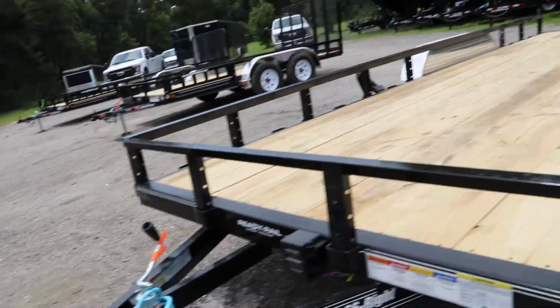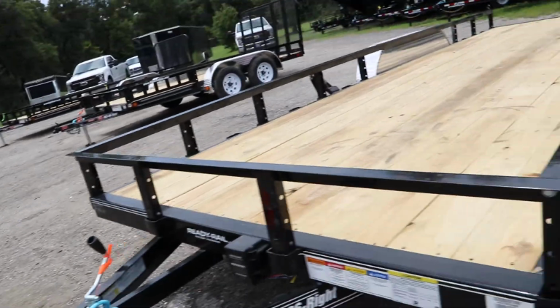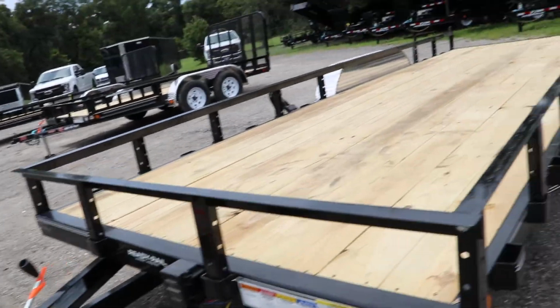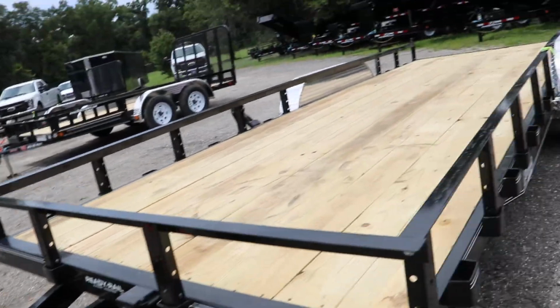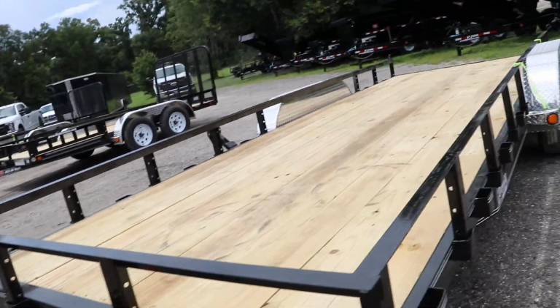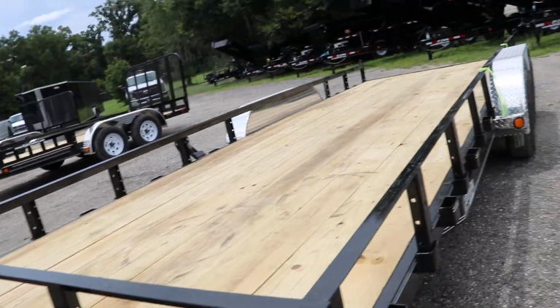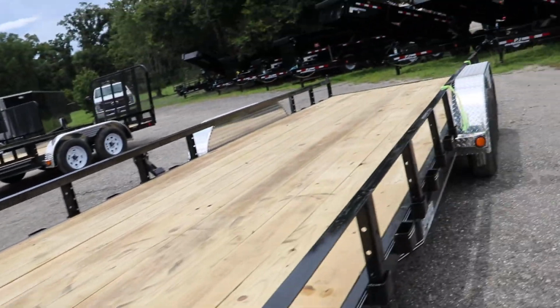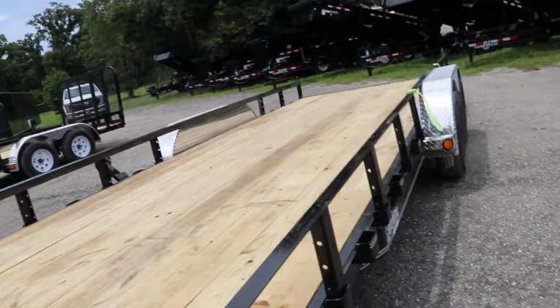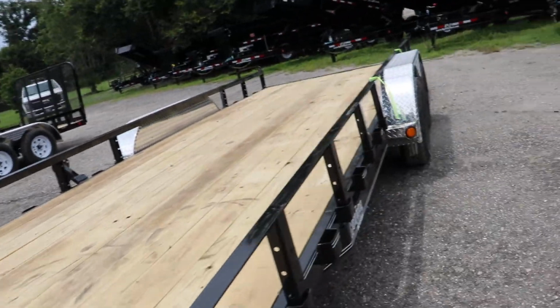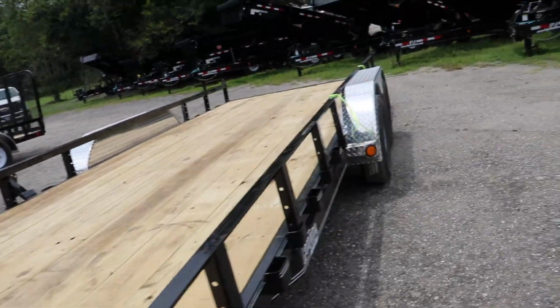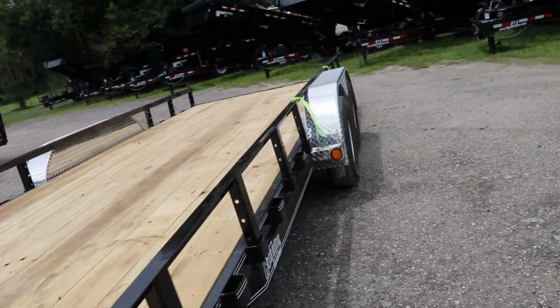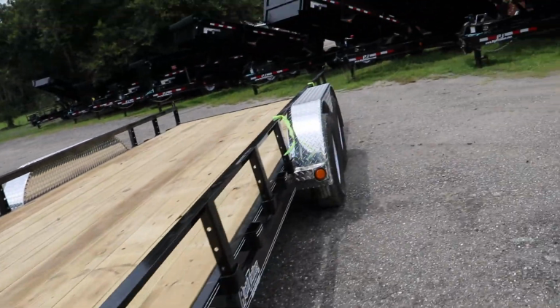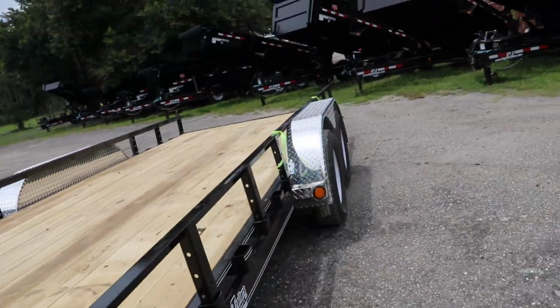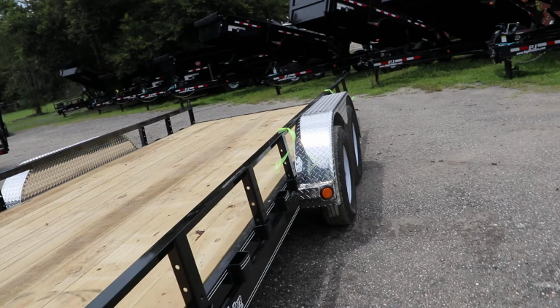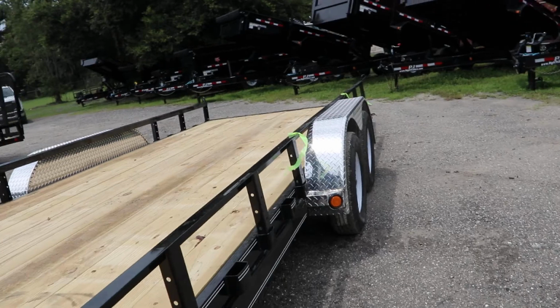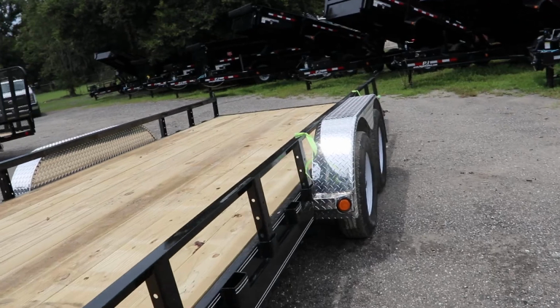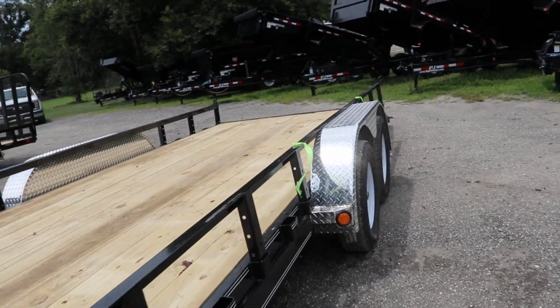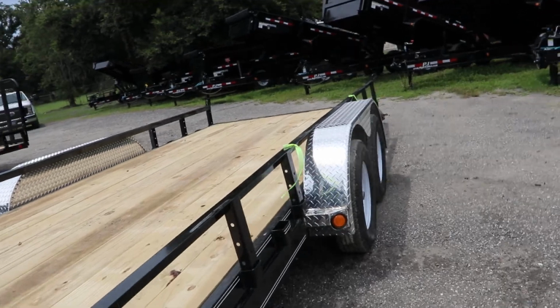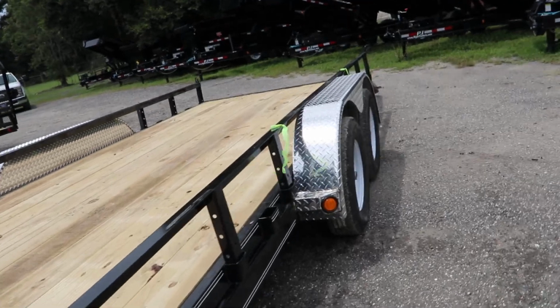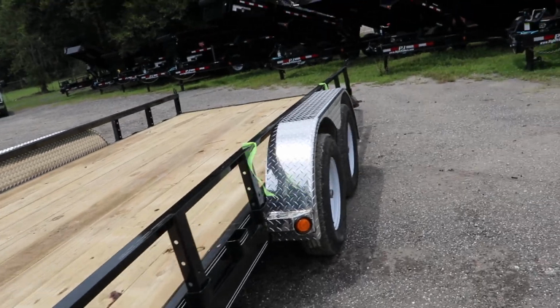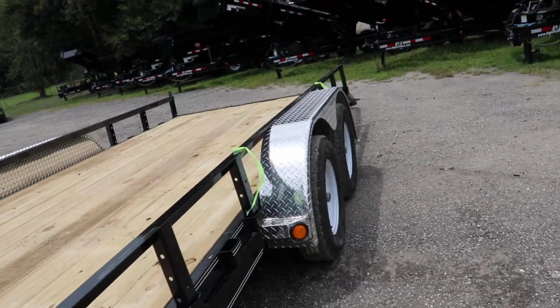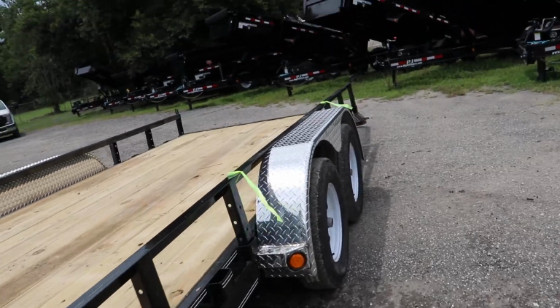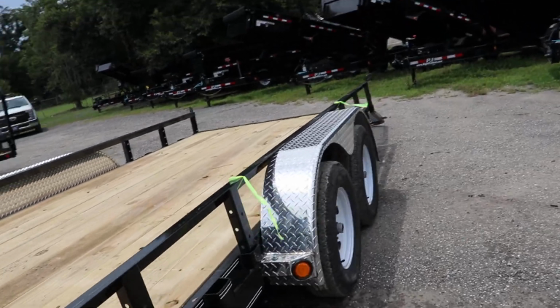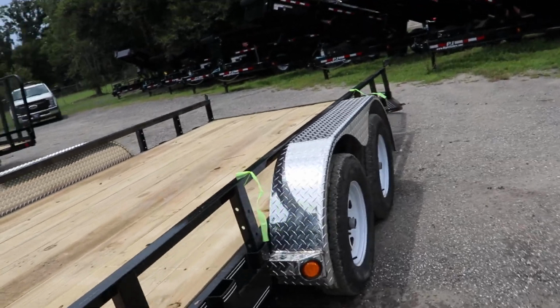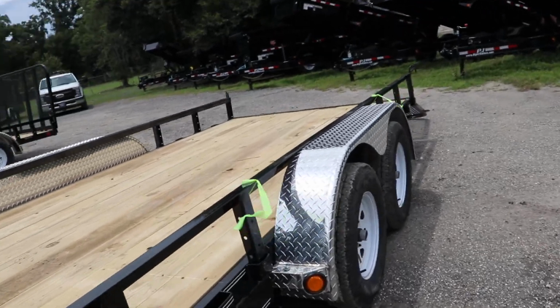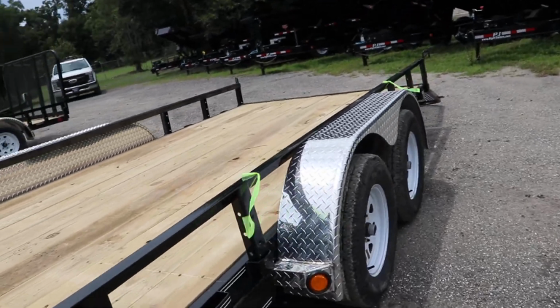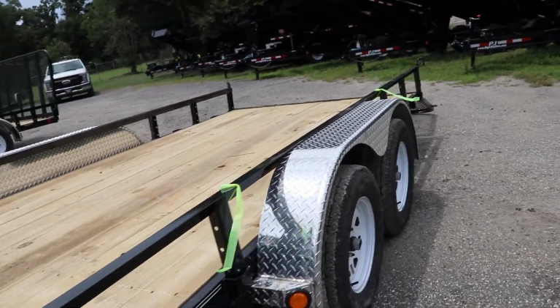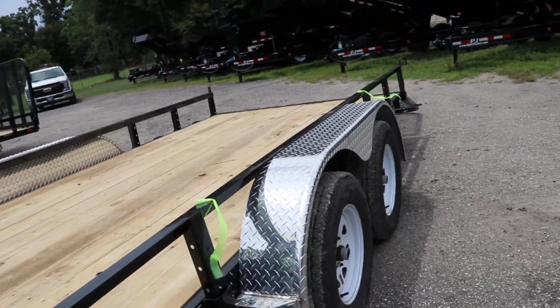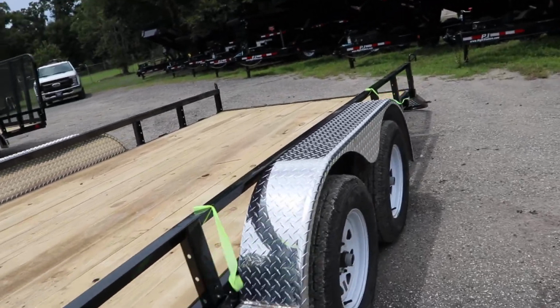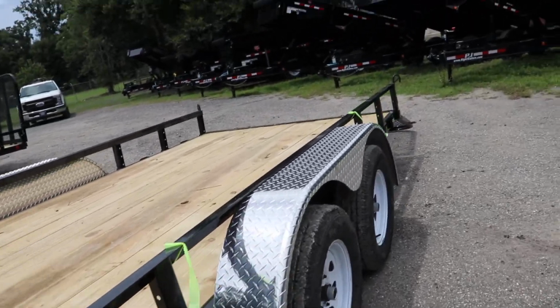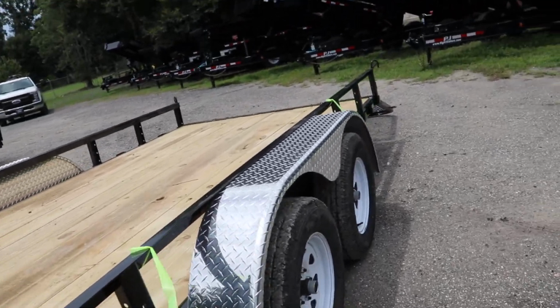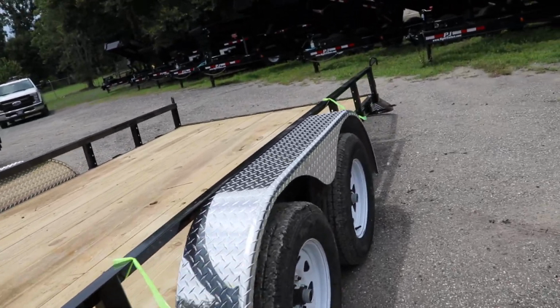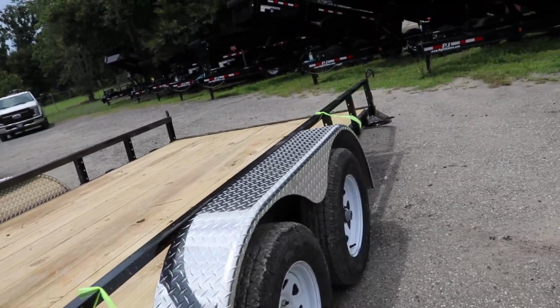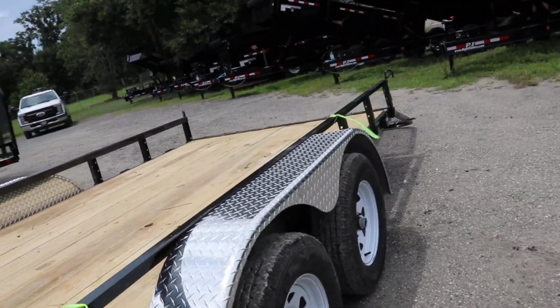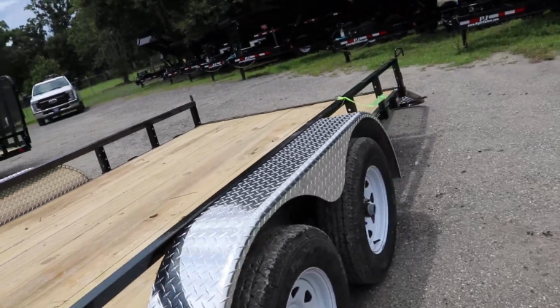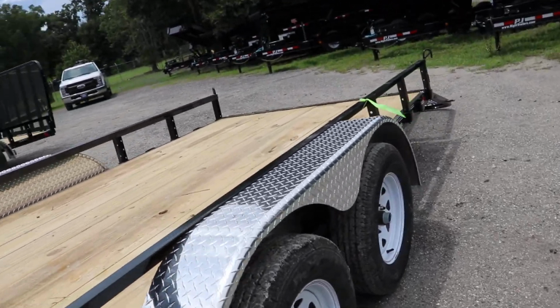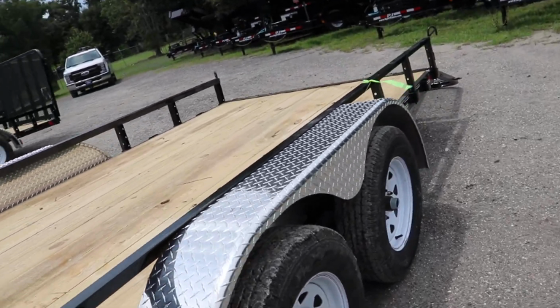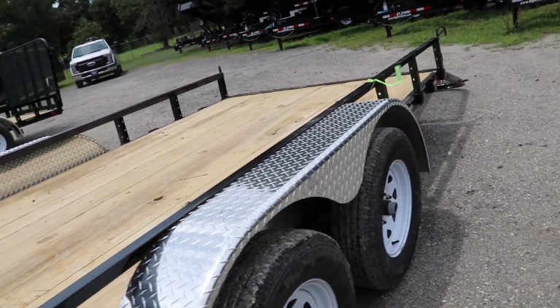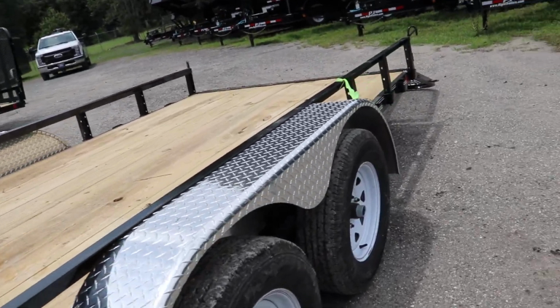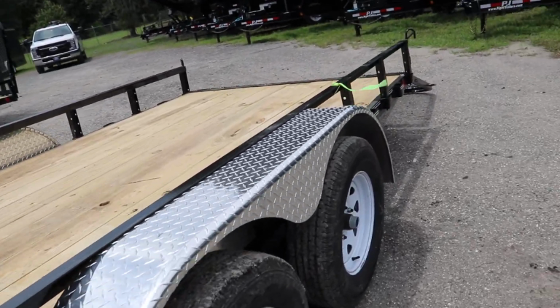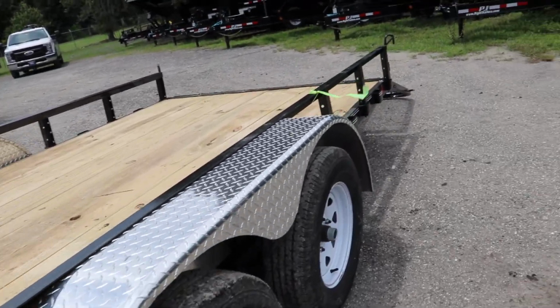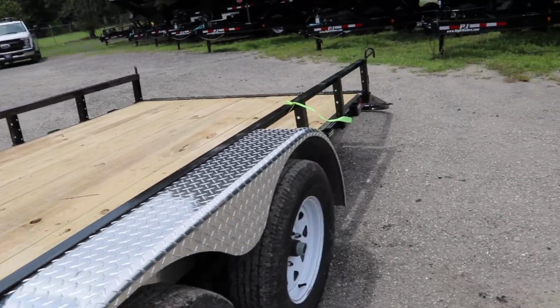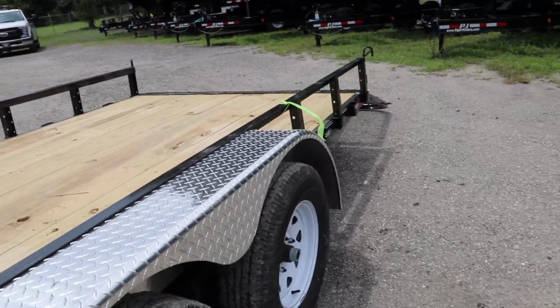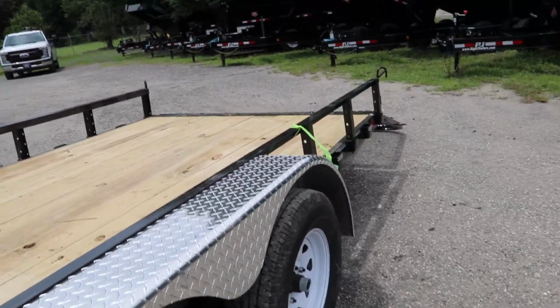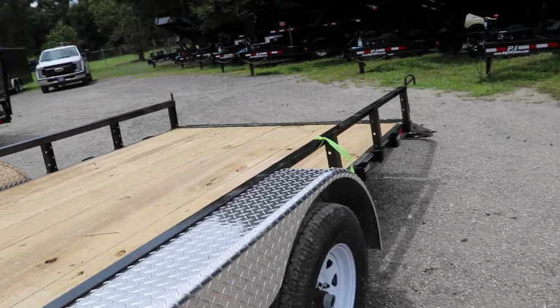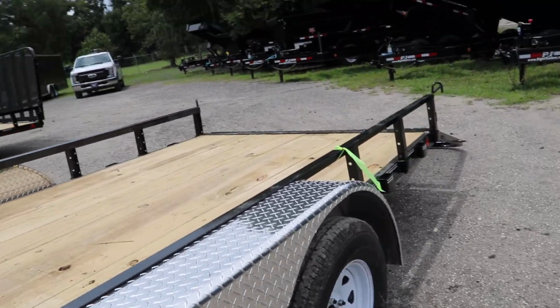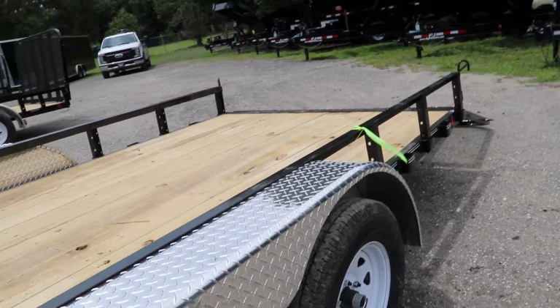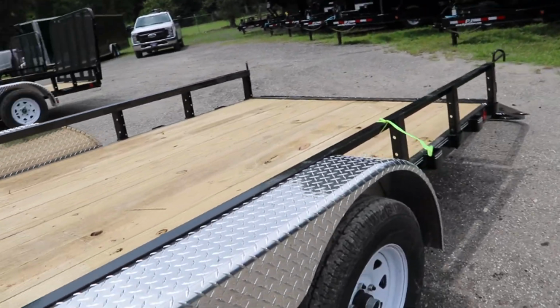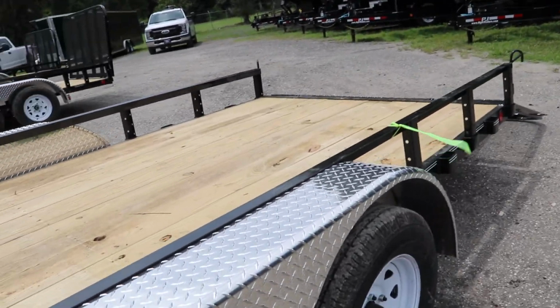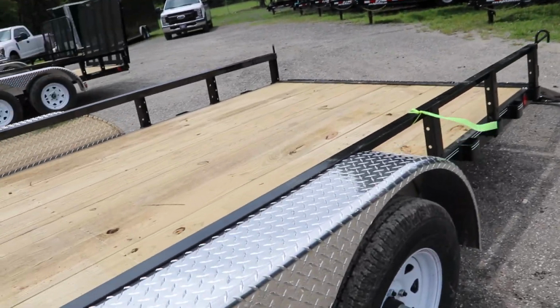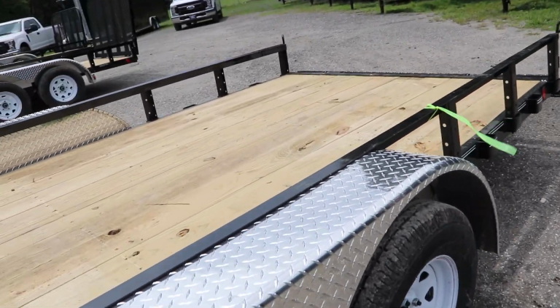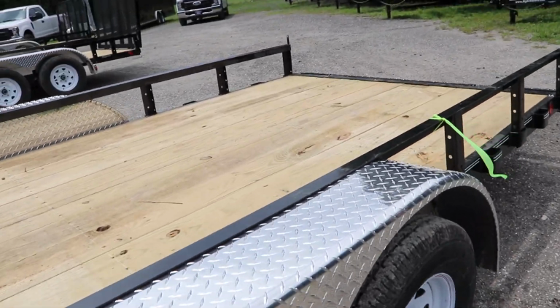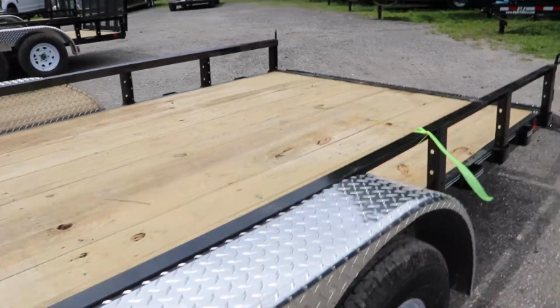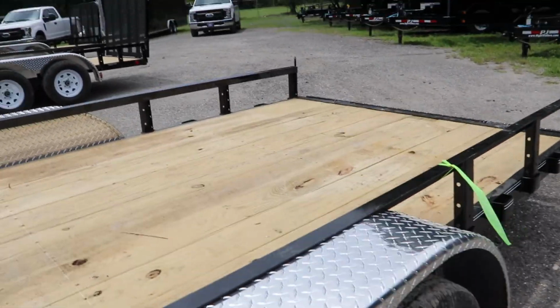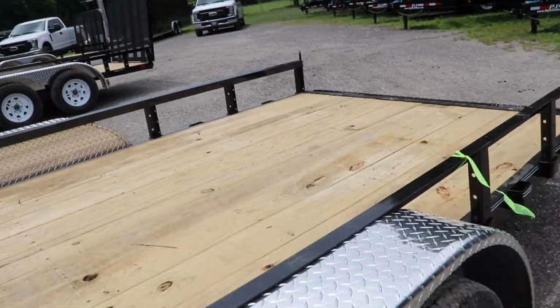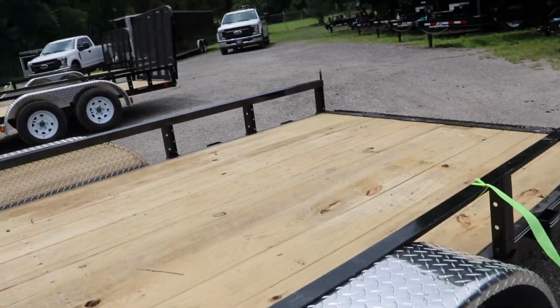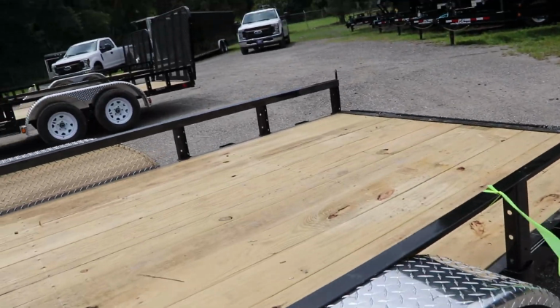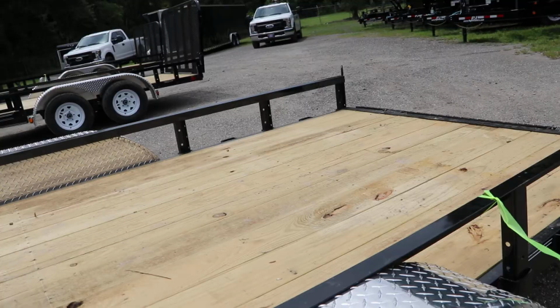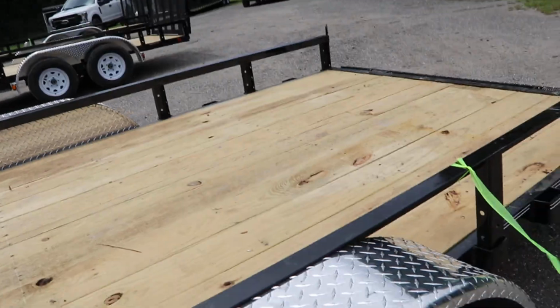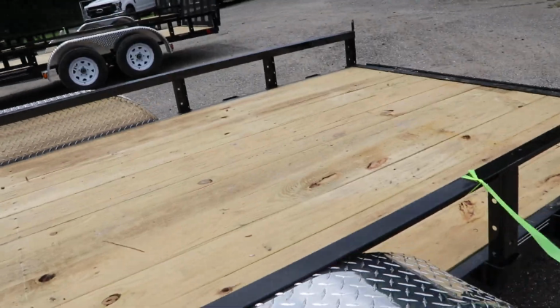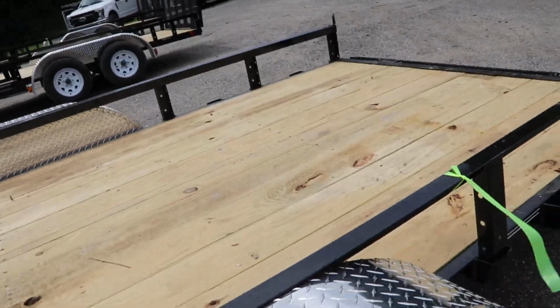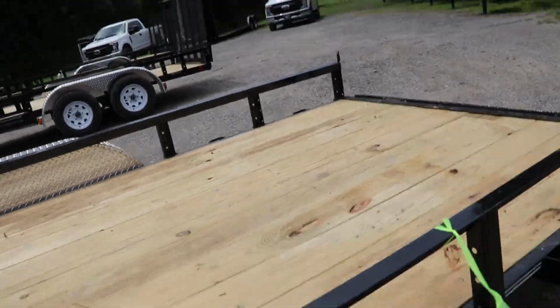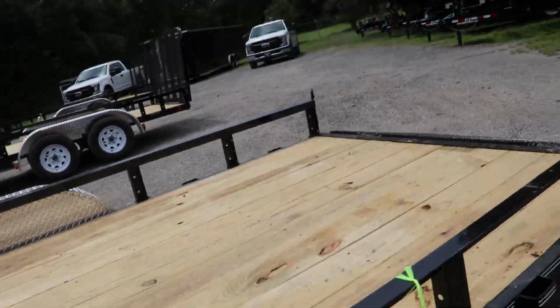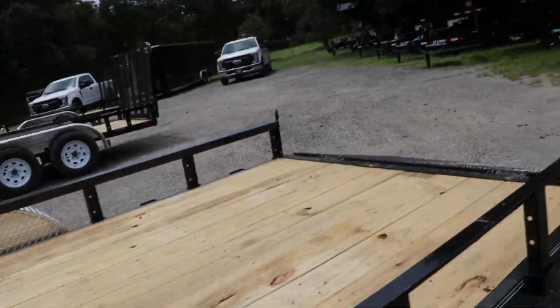It's a tandem axle trailer with 15 inch tires and wheels, as well as aluminum tread plate fenders.